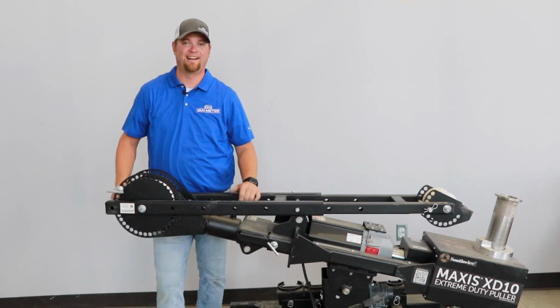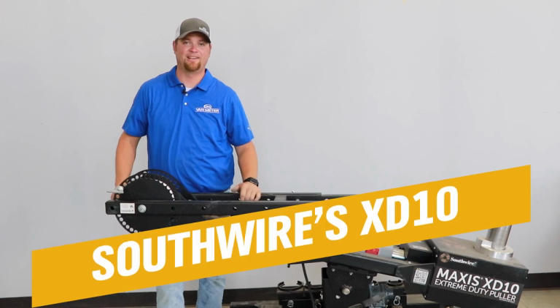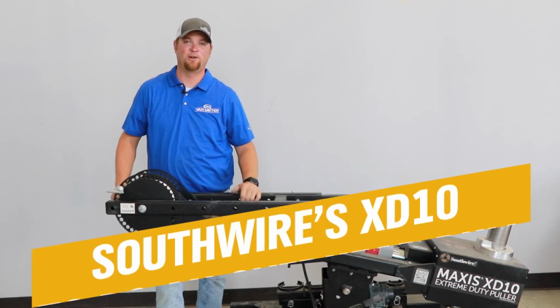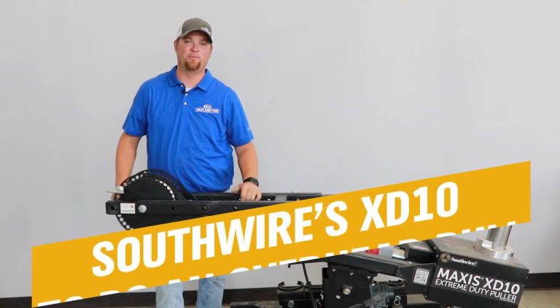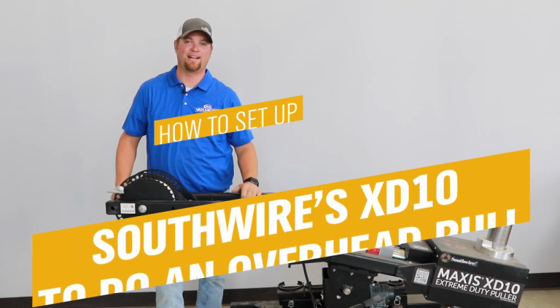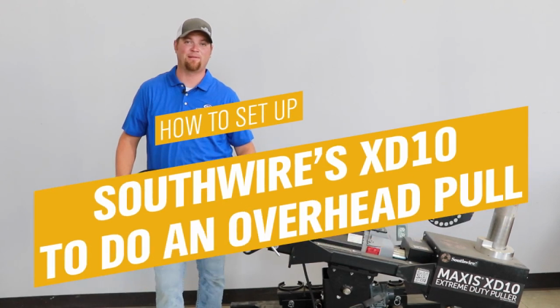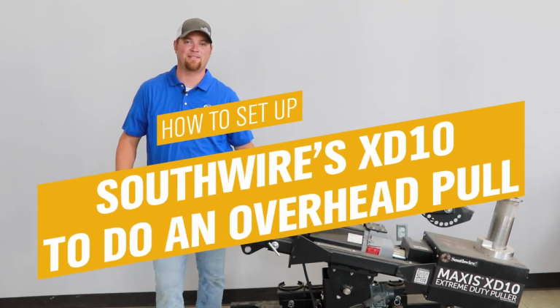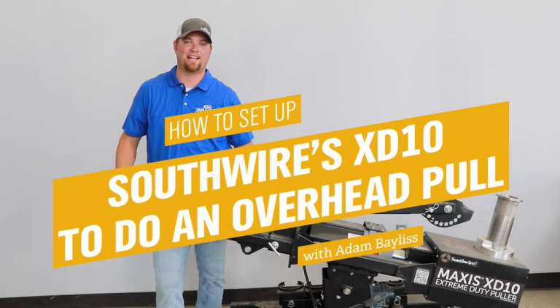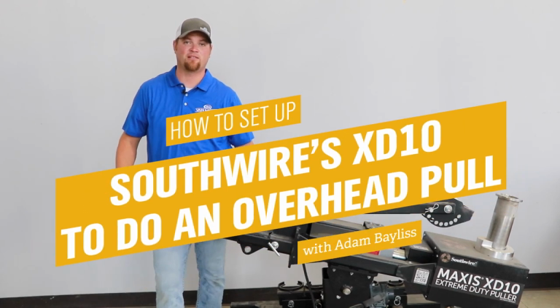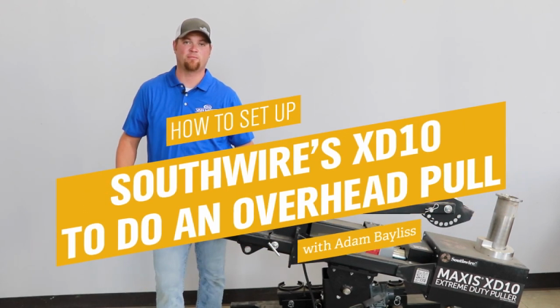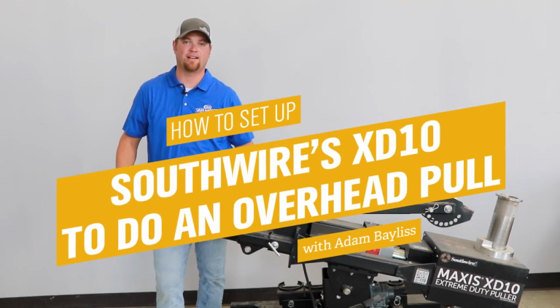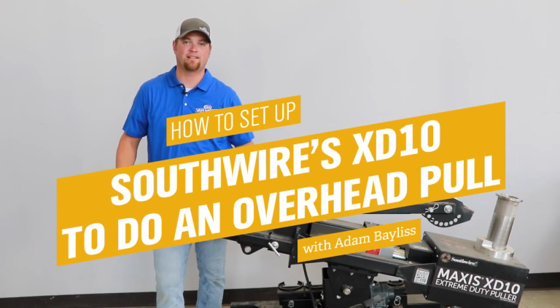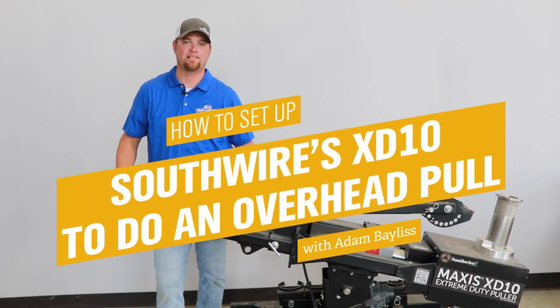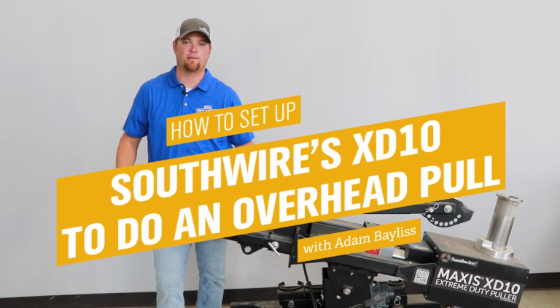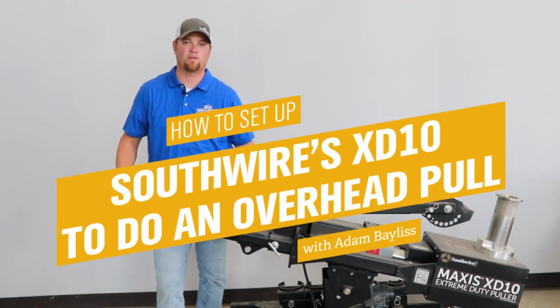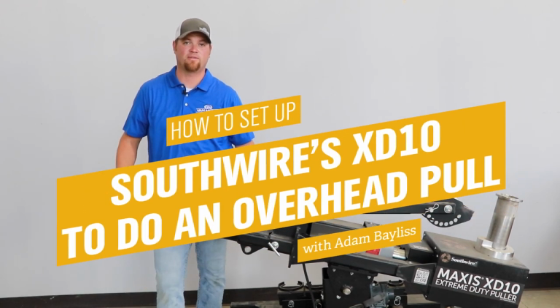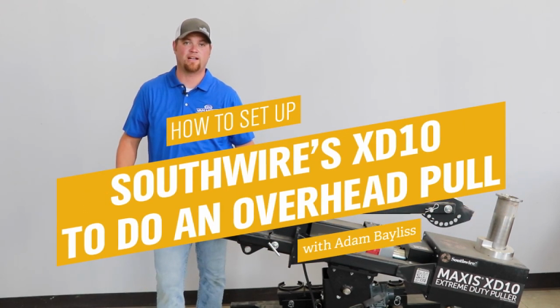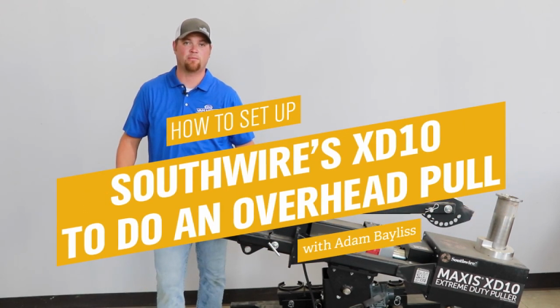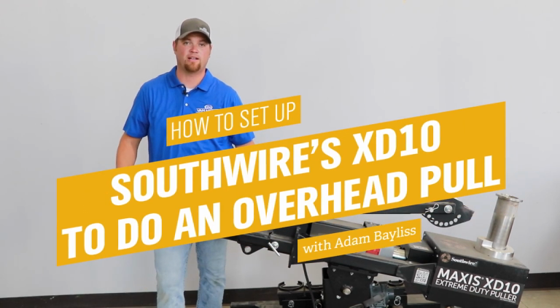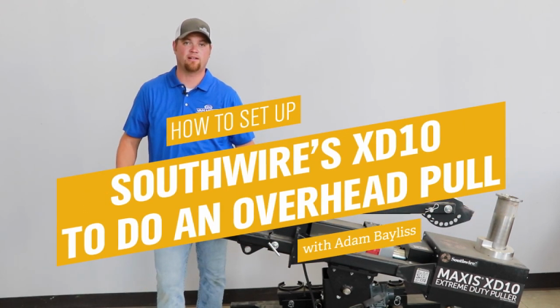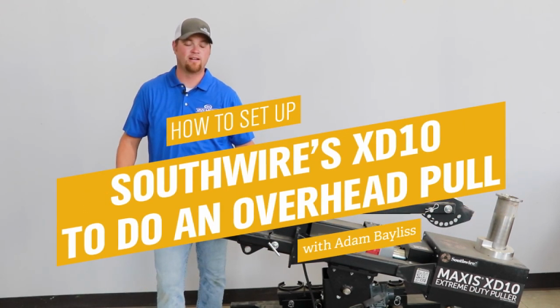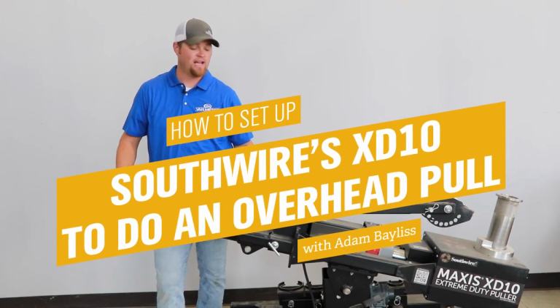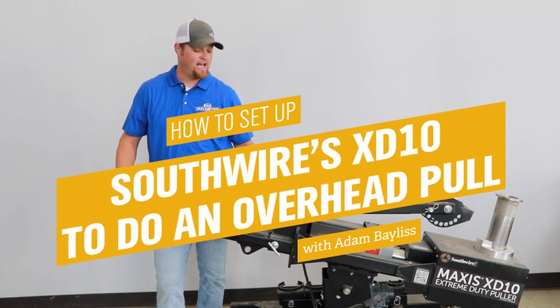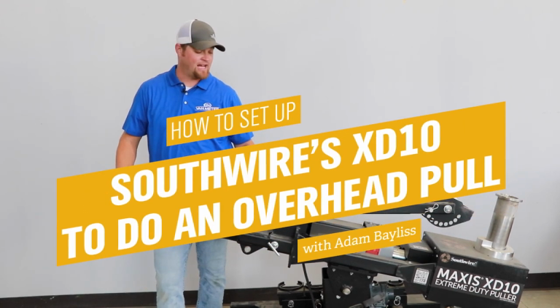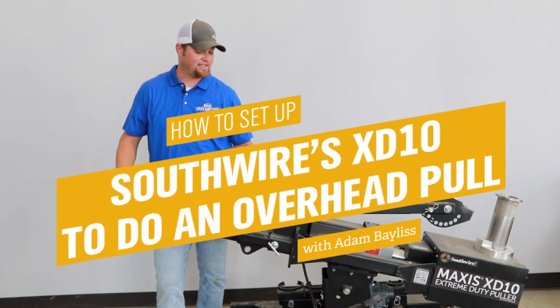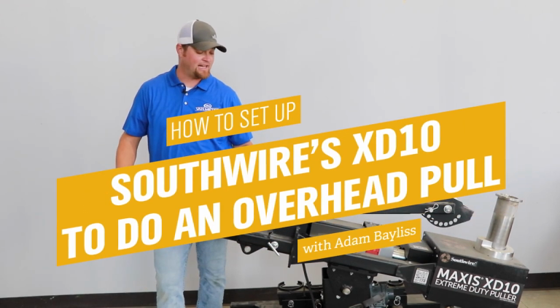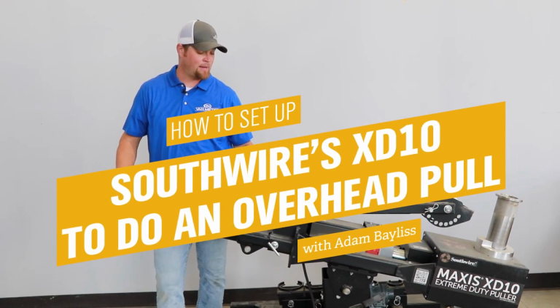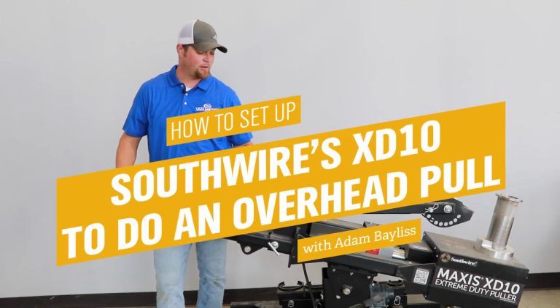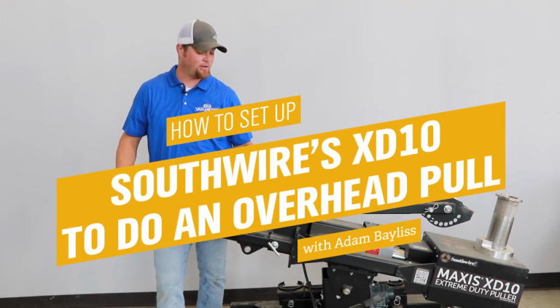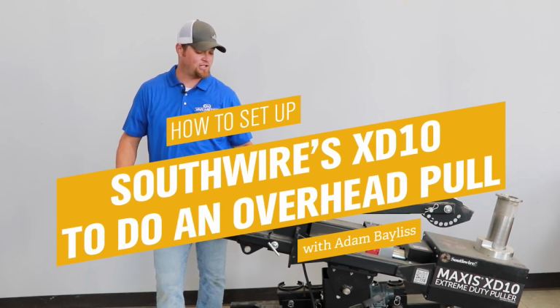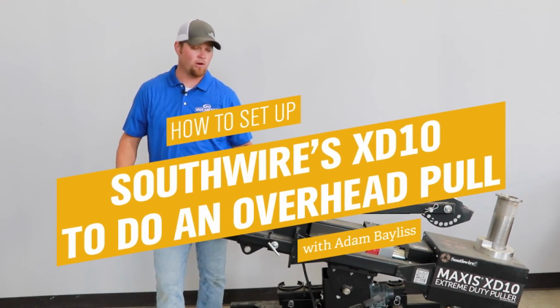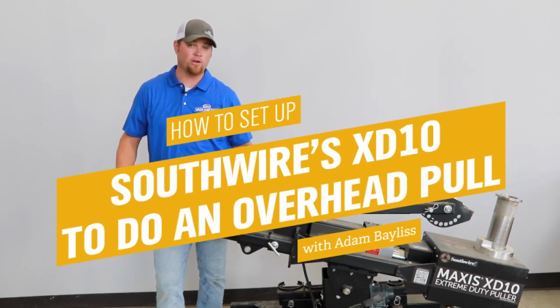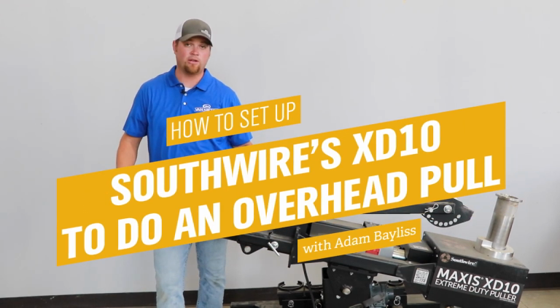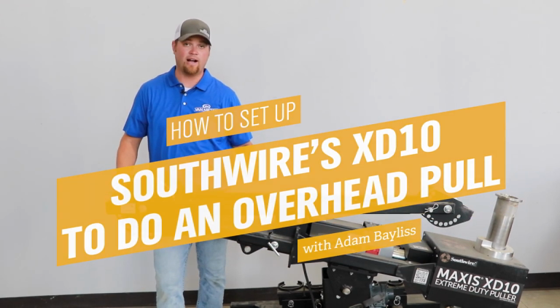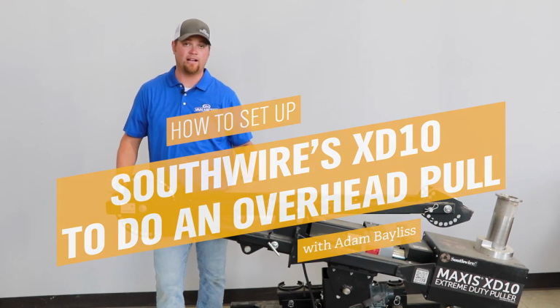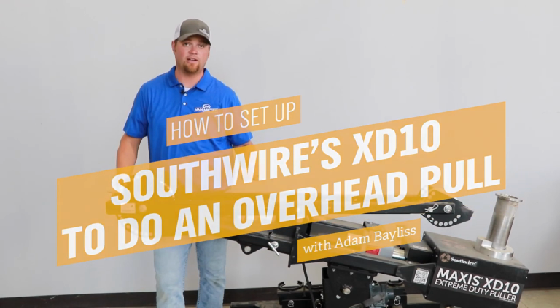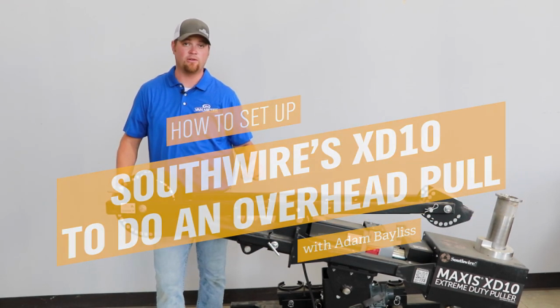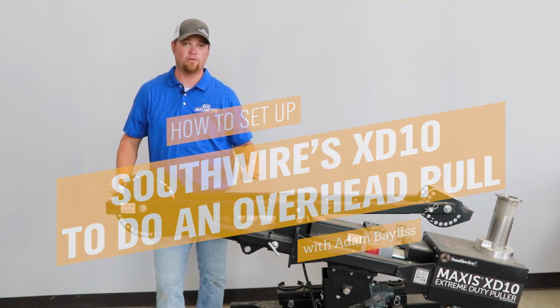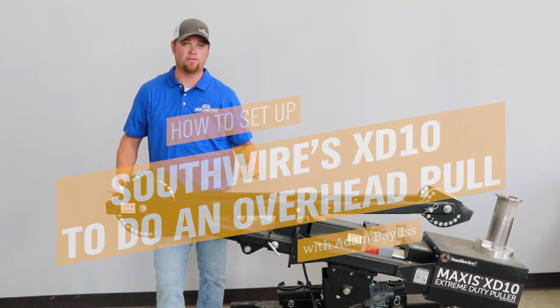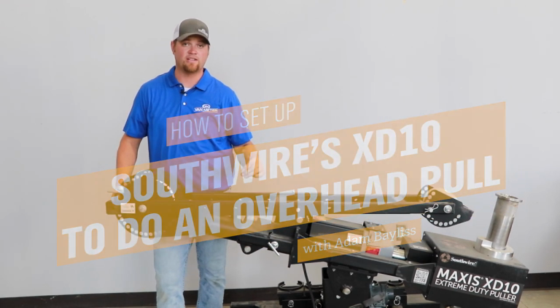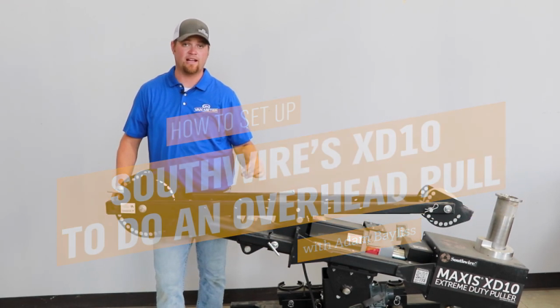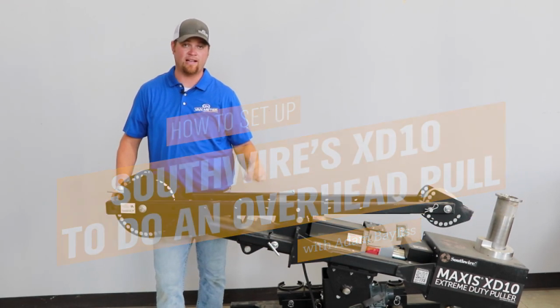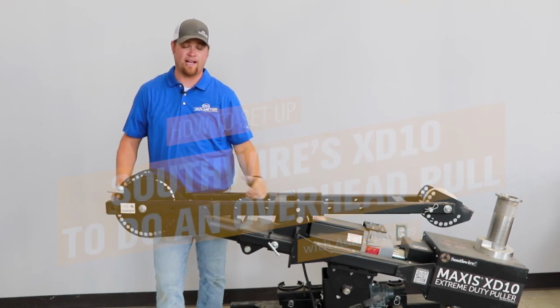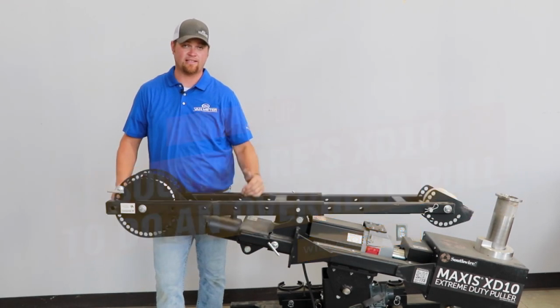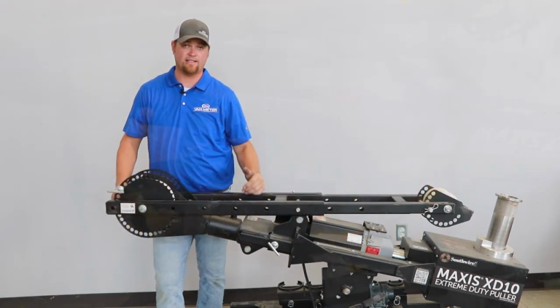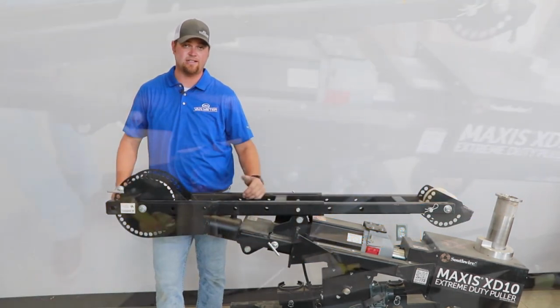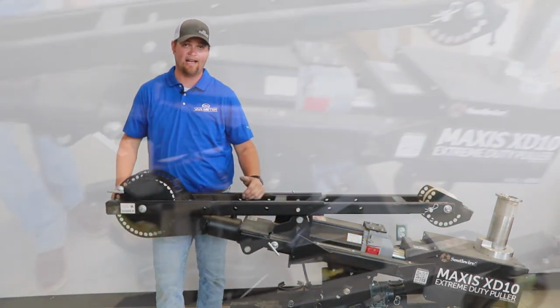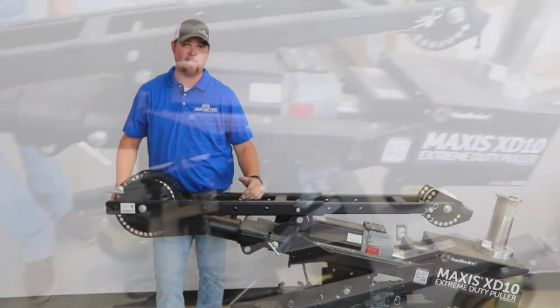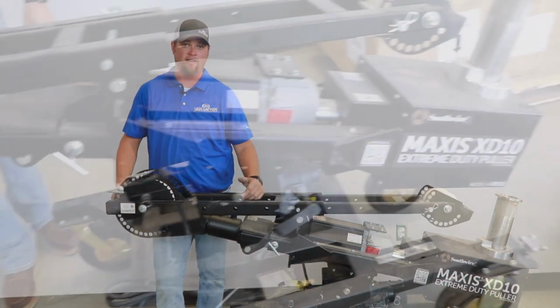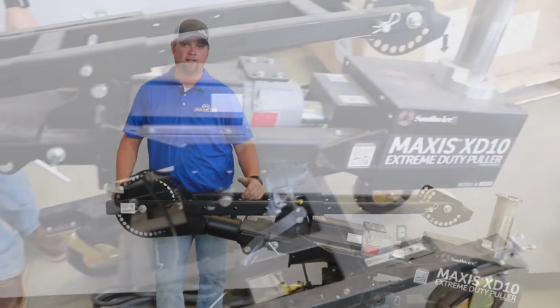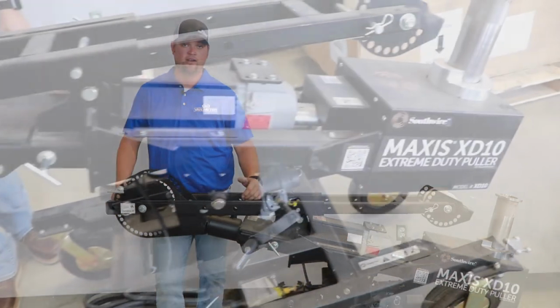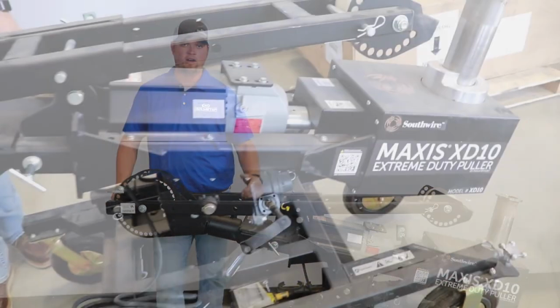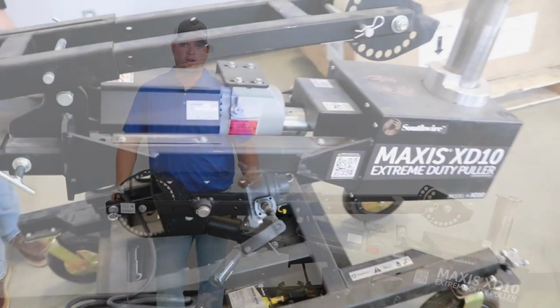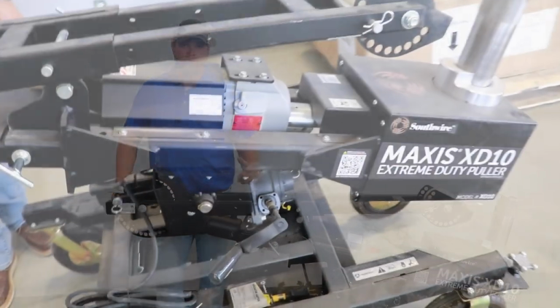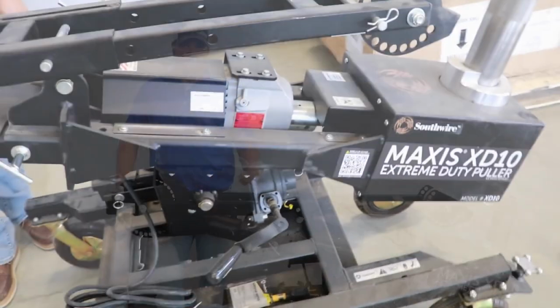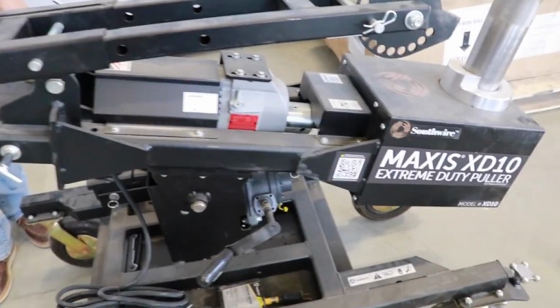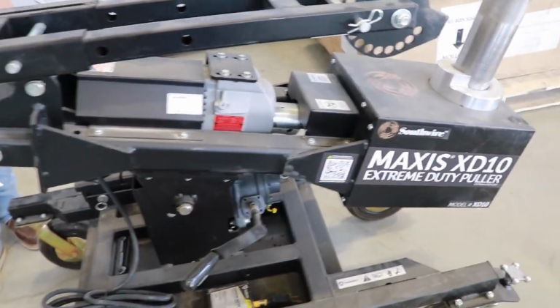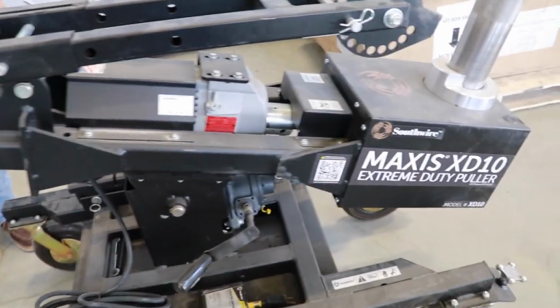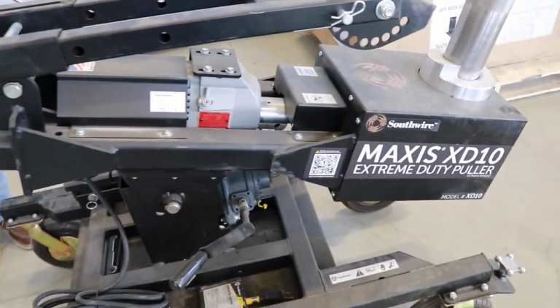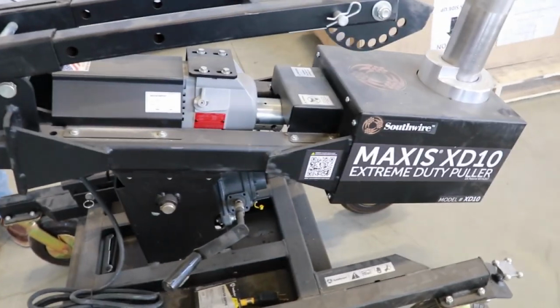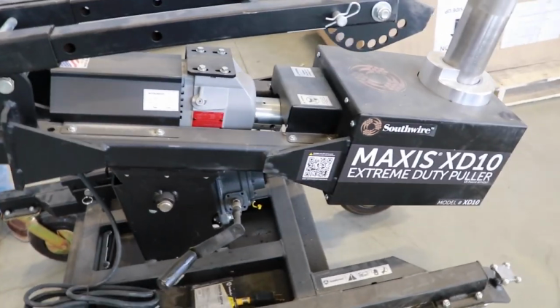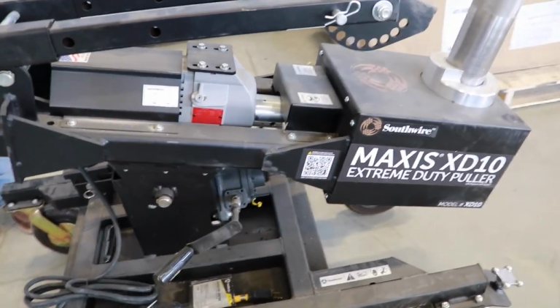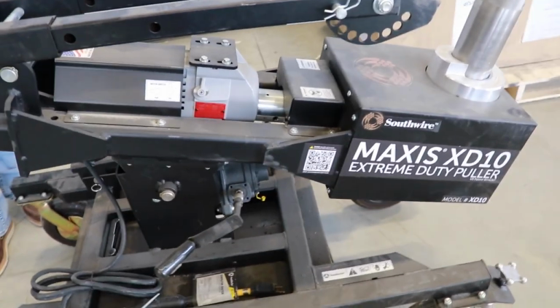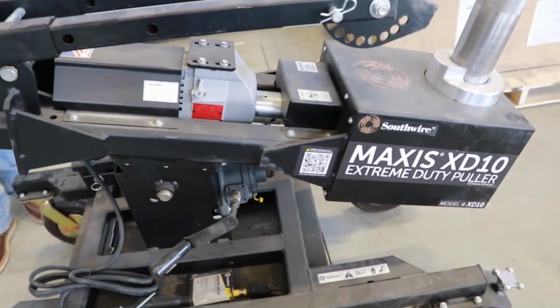Hello, my name is Adam Bayless. I'm with Van Meter, and today I'm going to be showing you how to use an XD10 for an overhead wire pull.